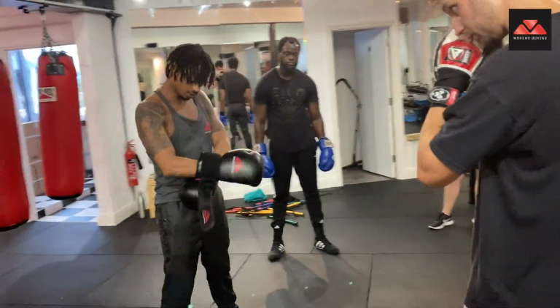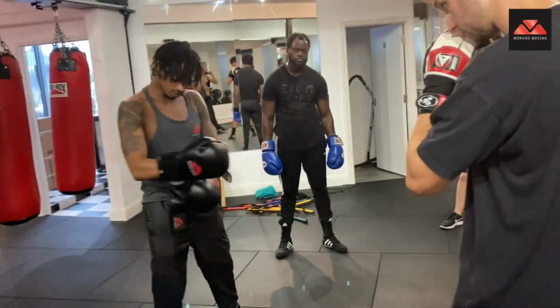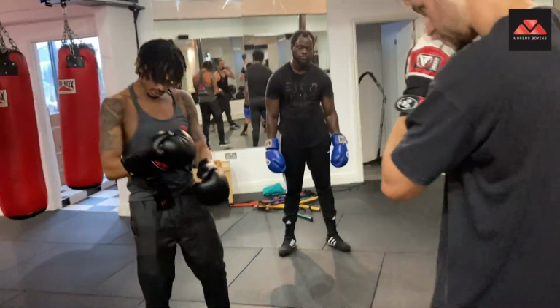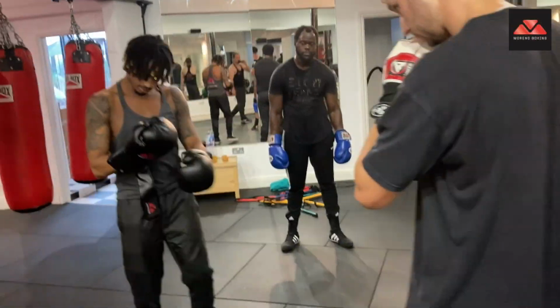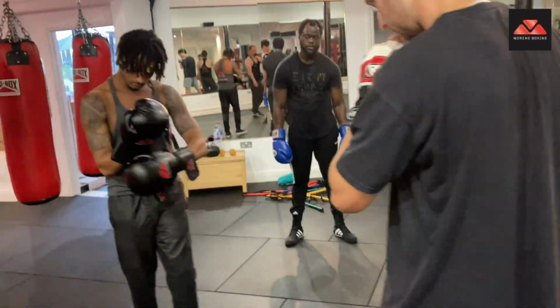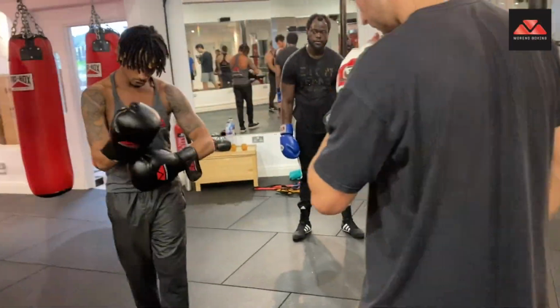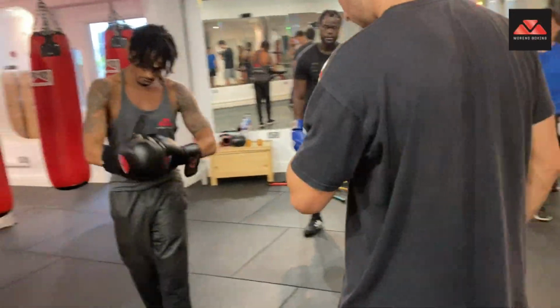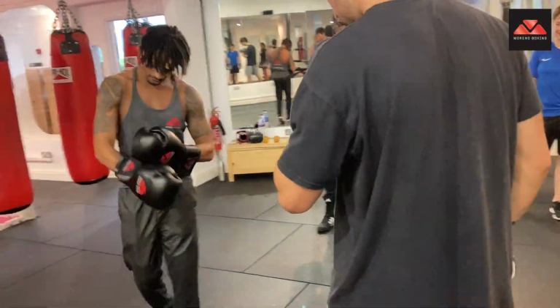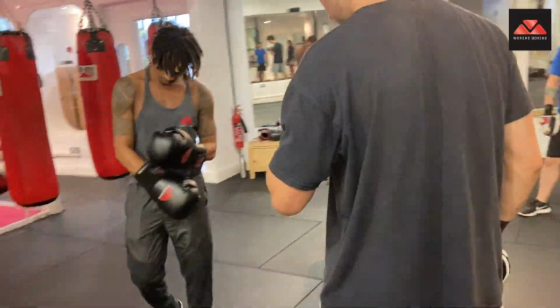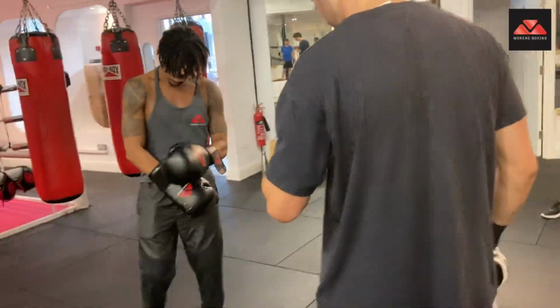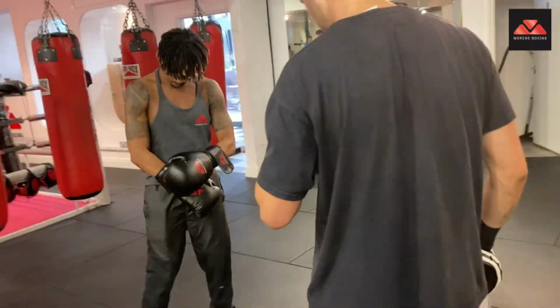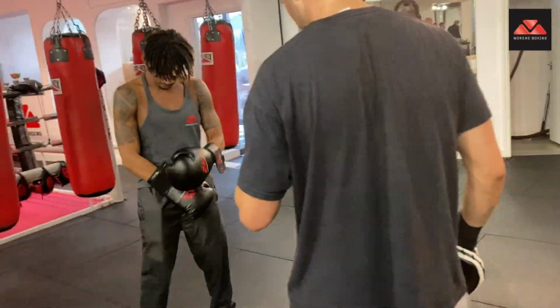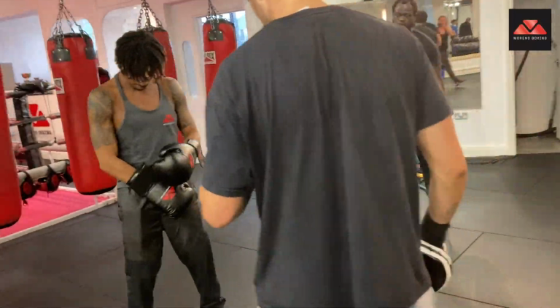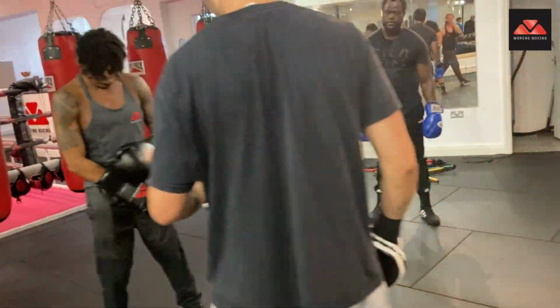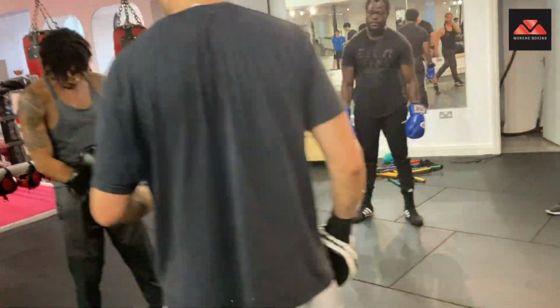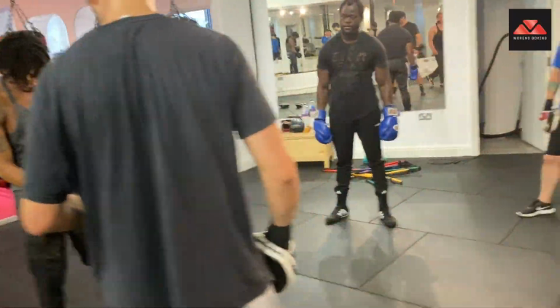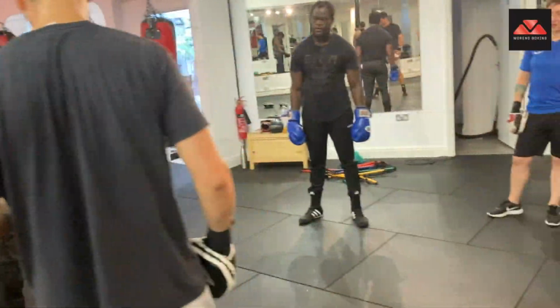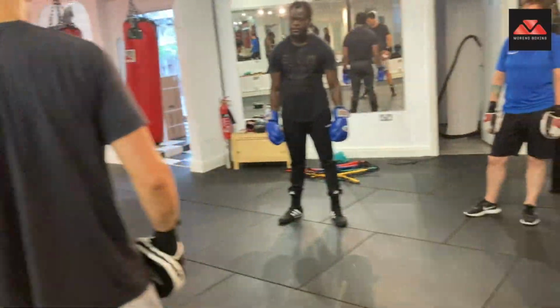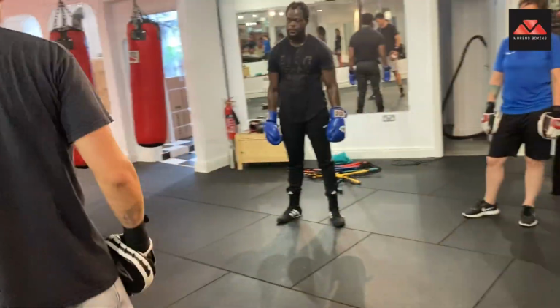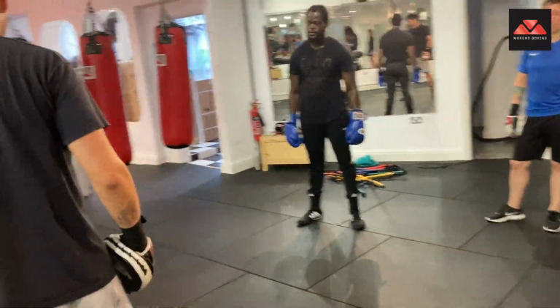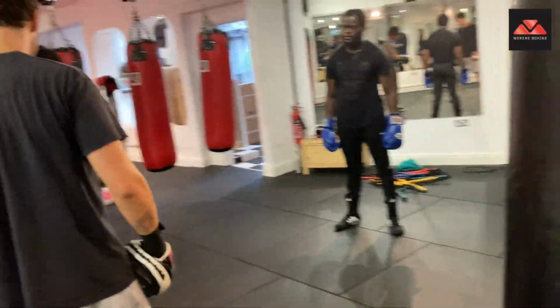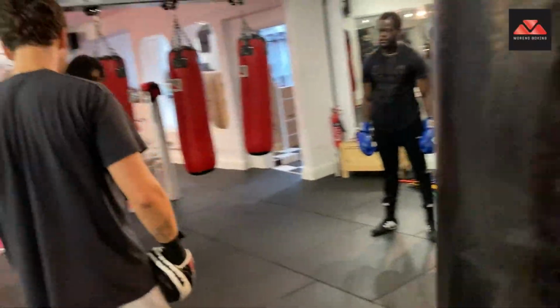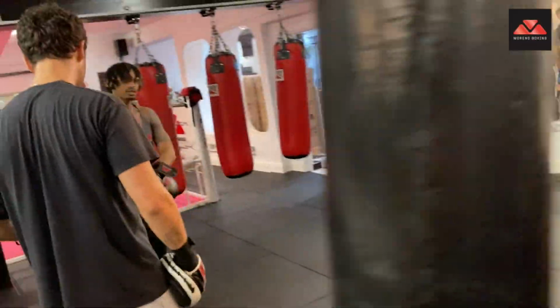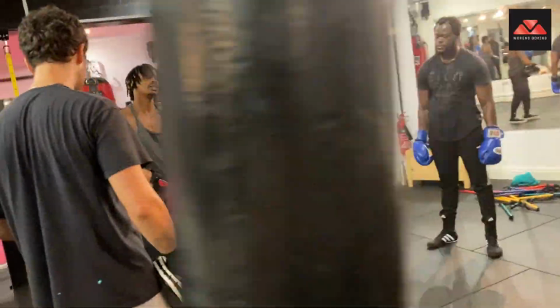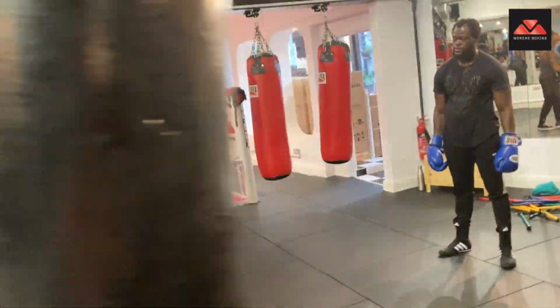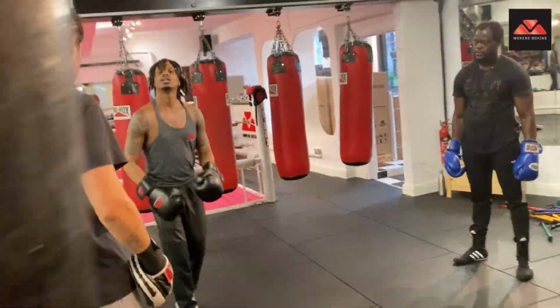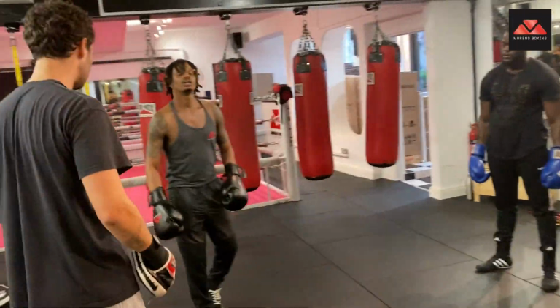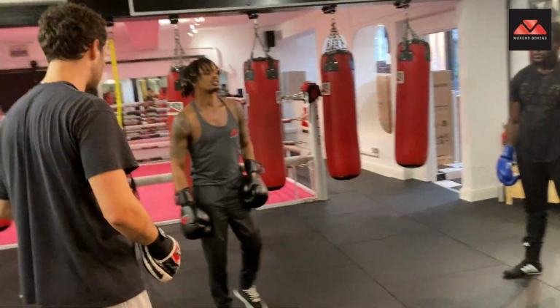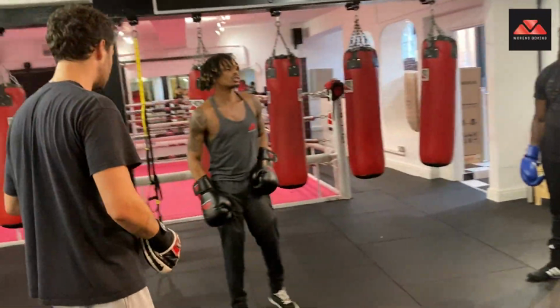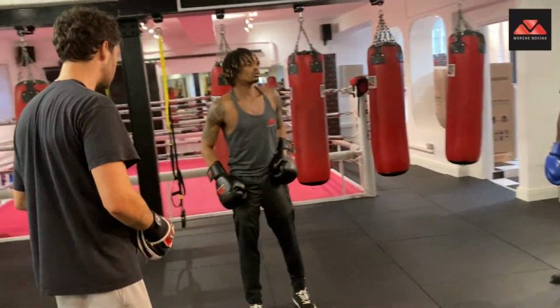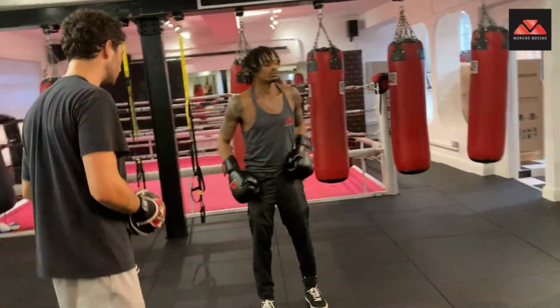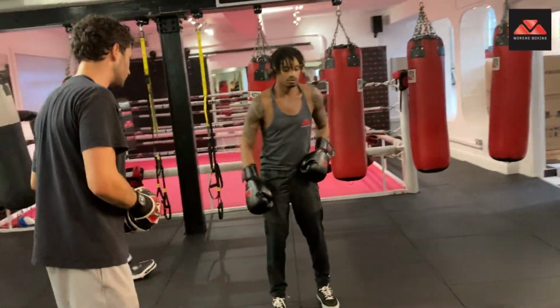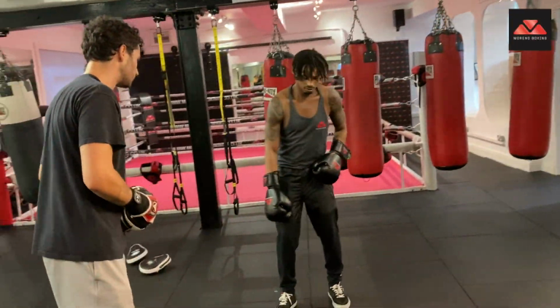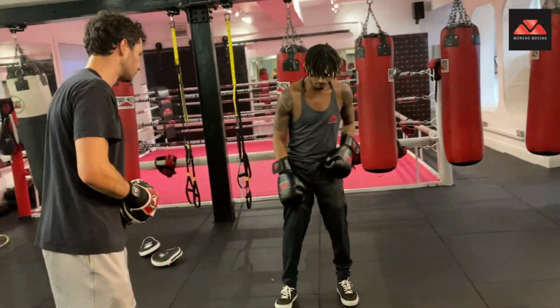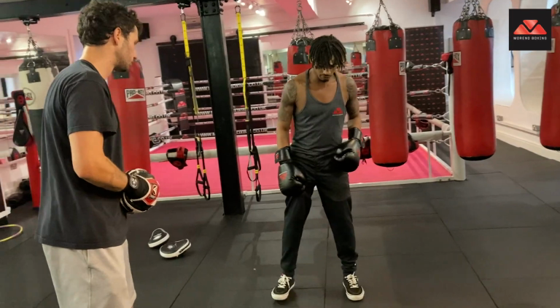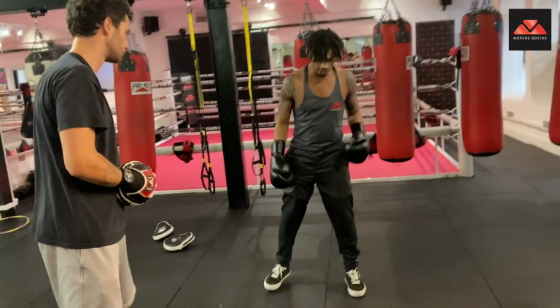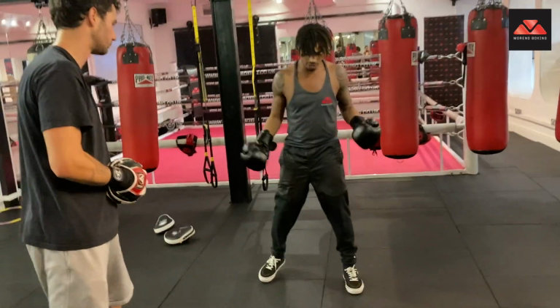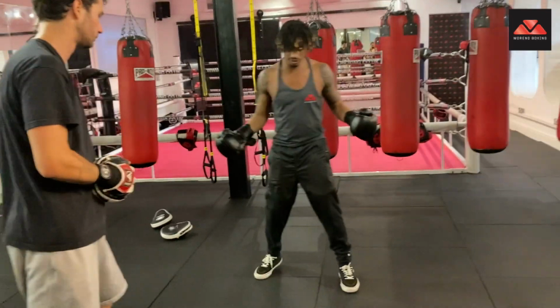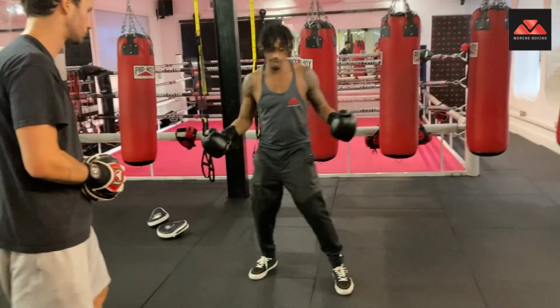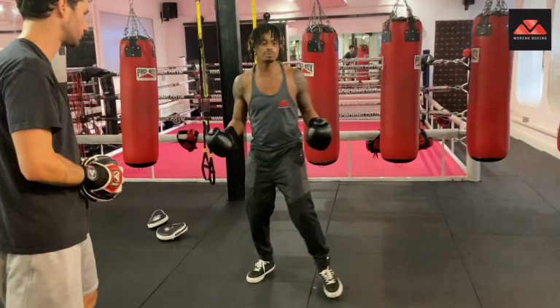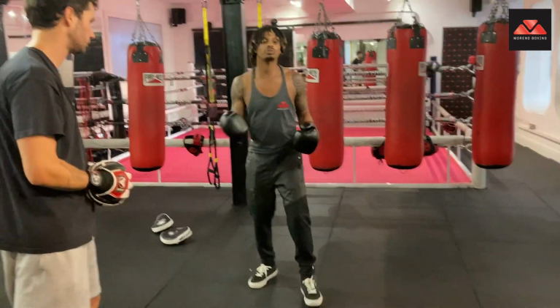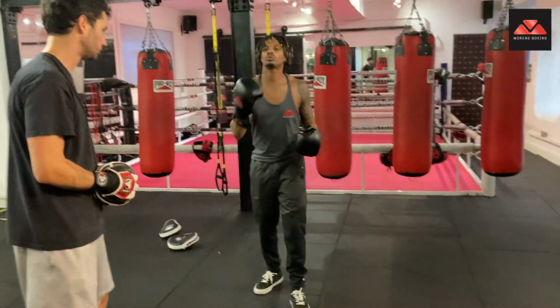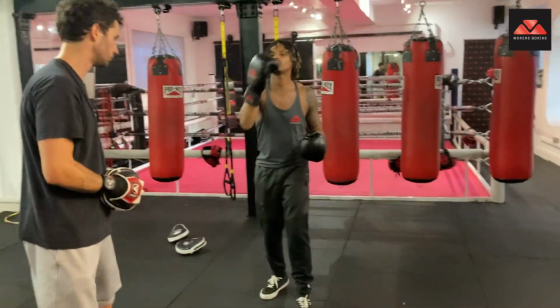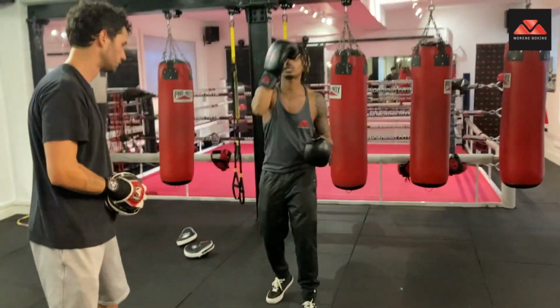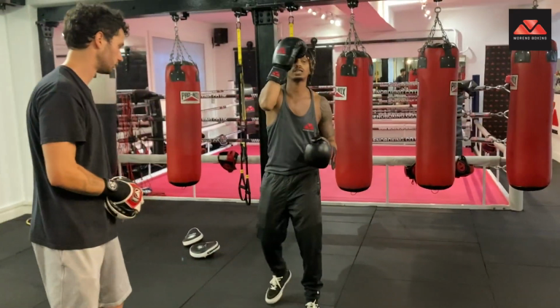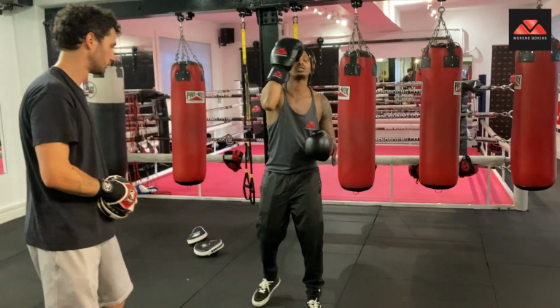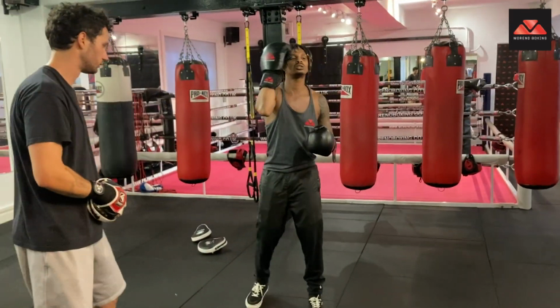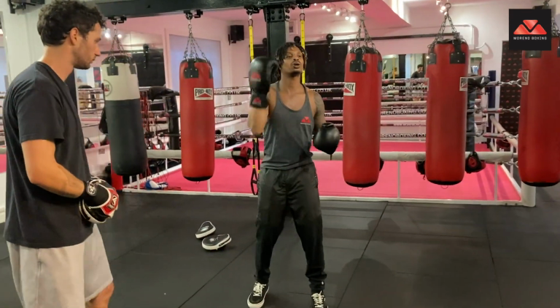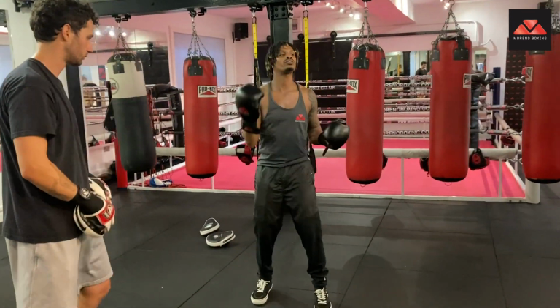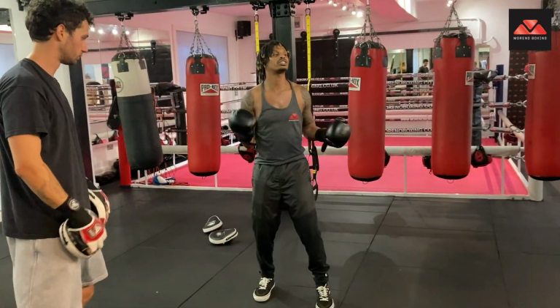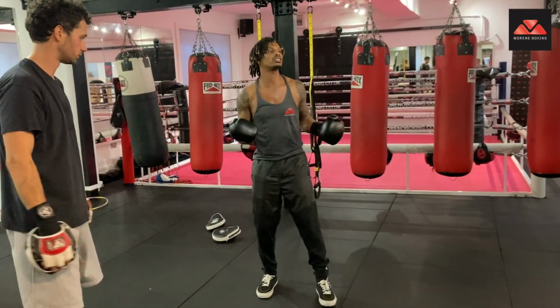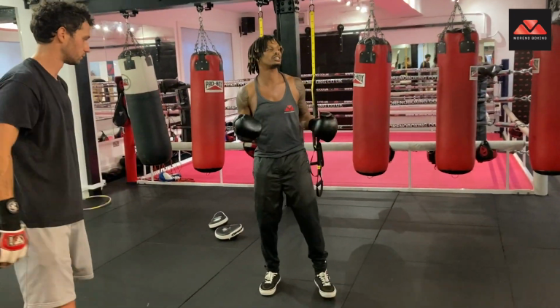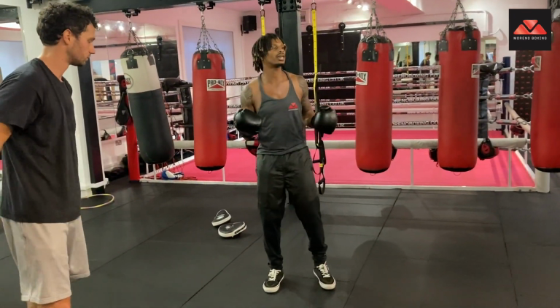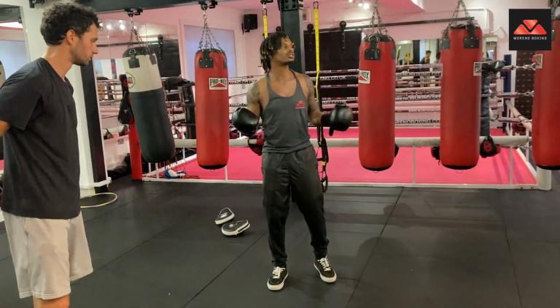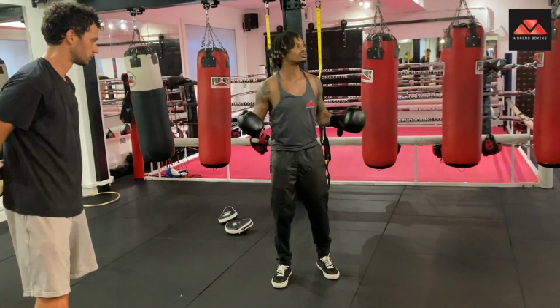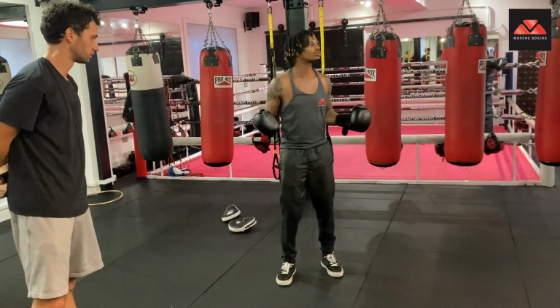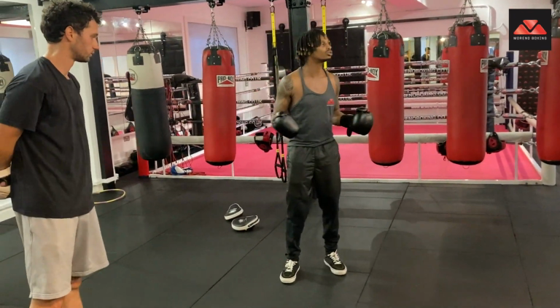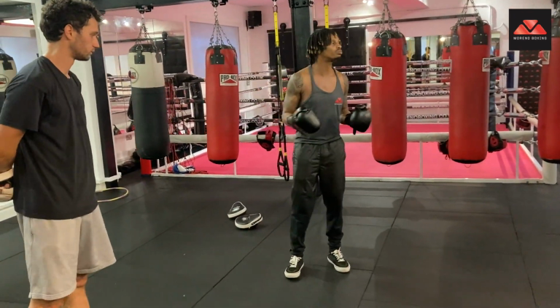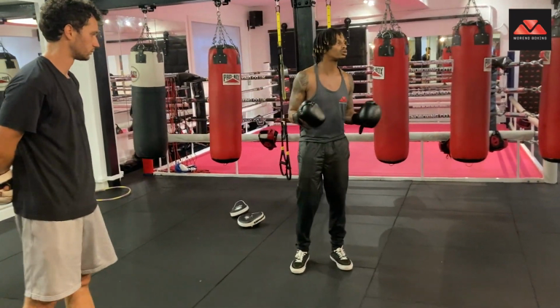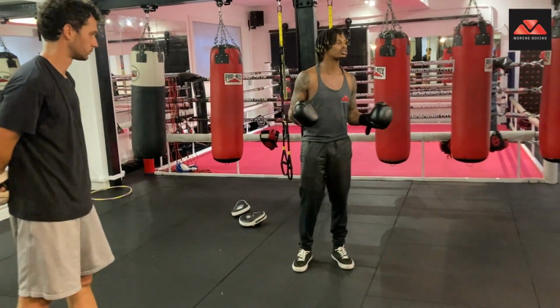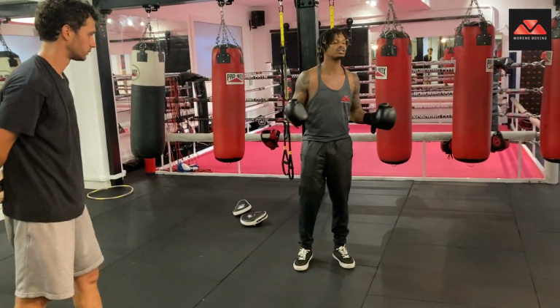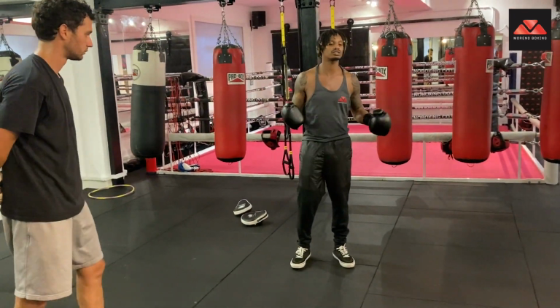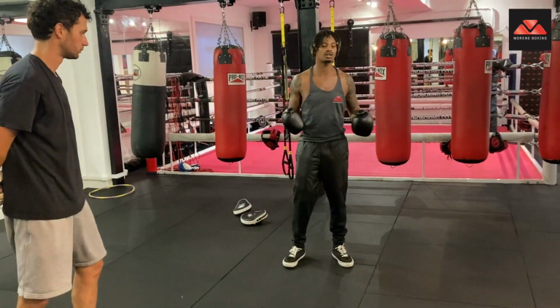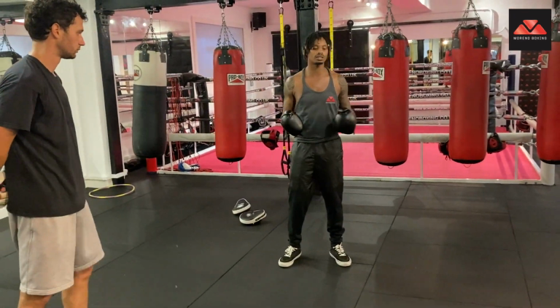Alright, I'm going to show you how to throw a left uppercut. So, first step, we're going to get into a good boxing stance.